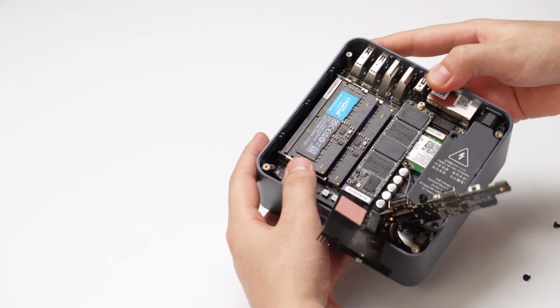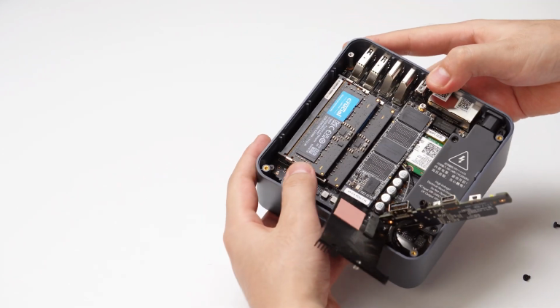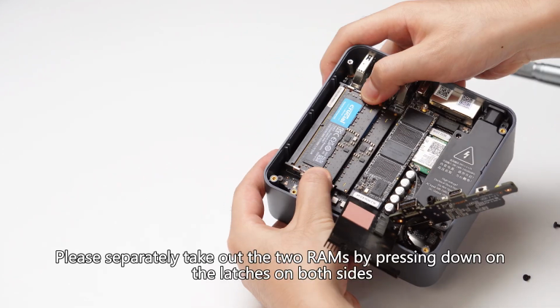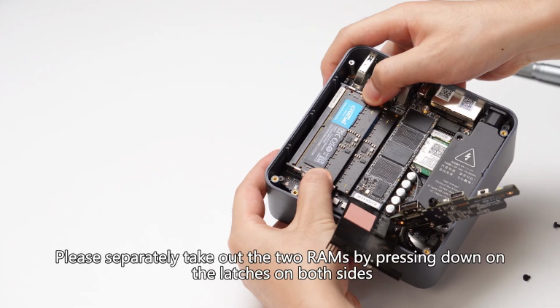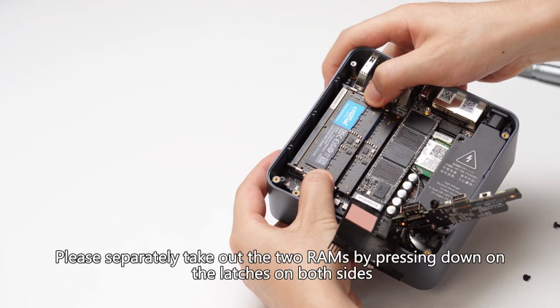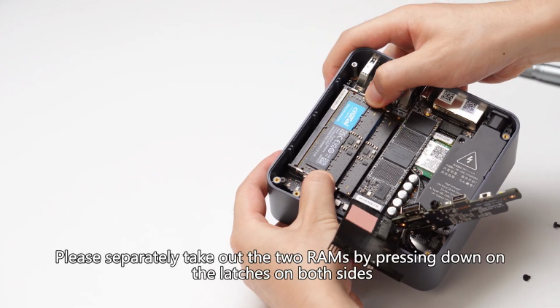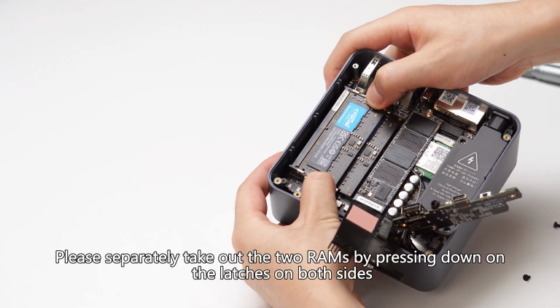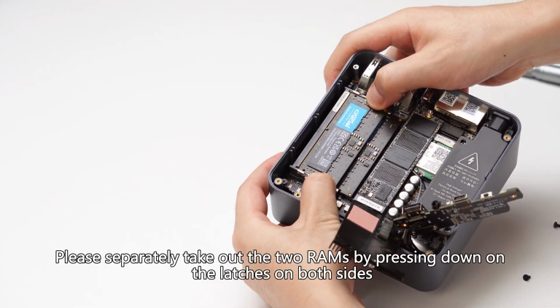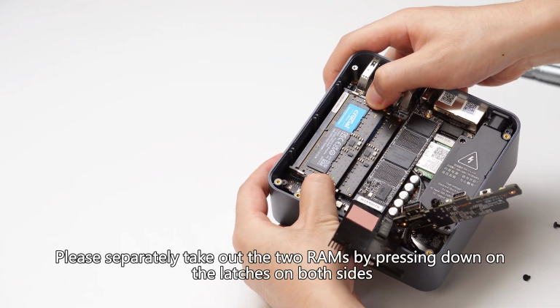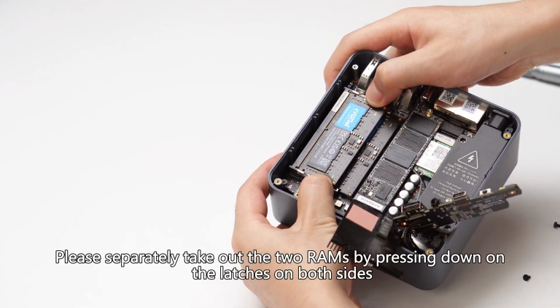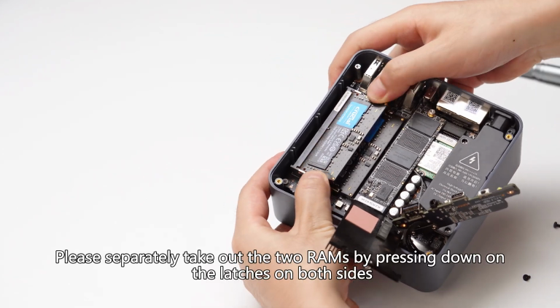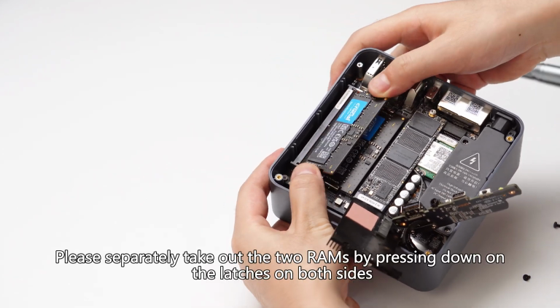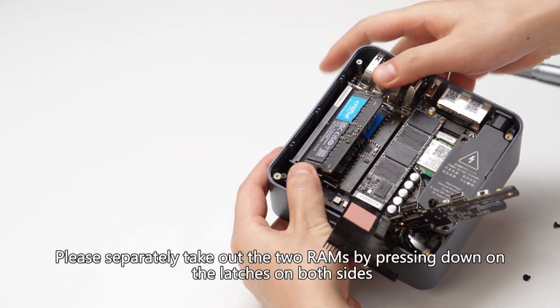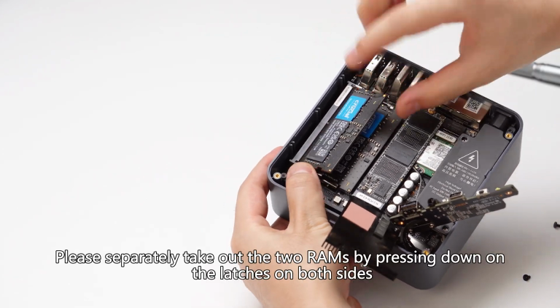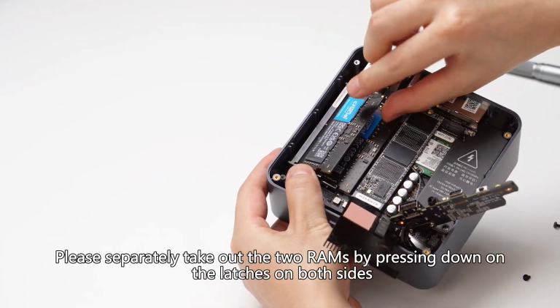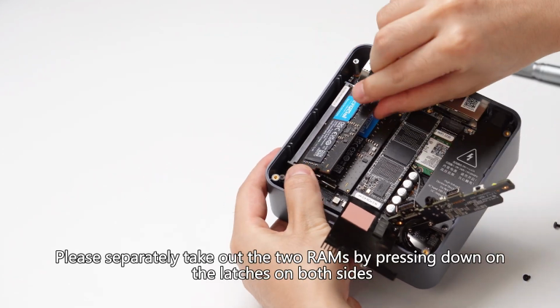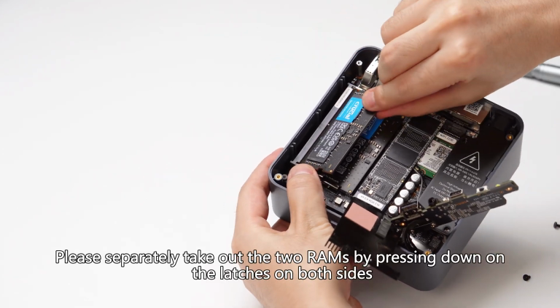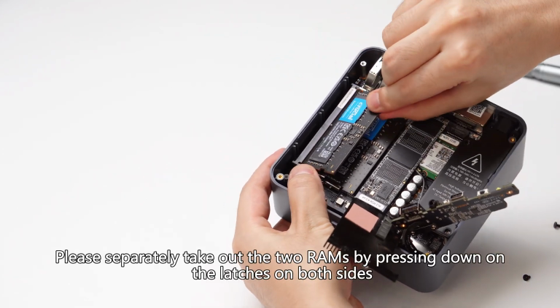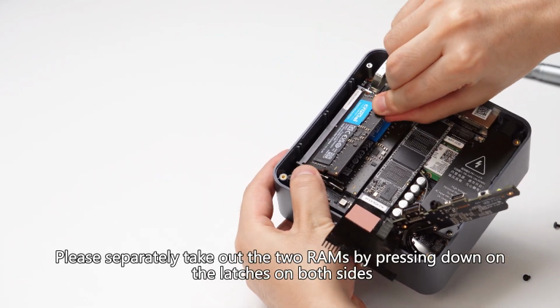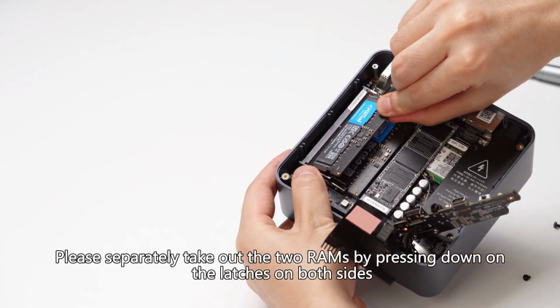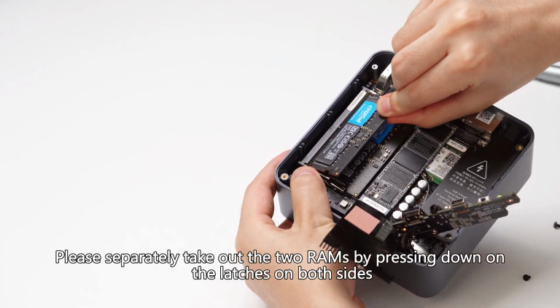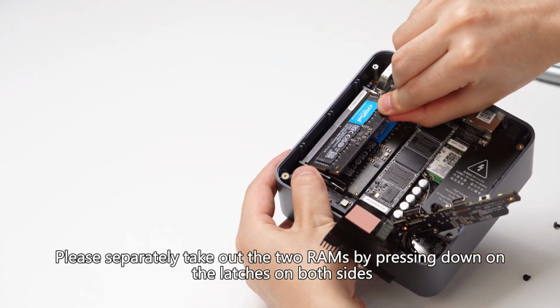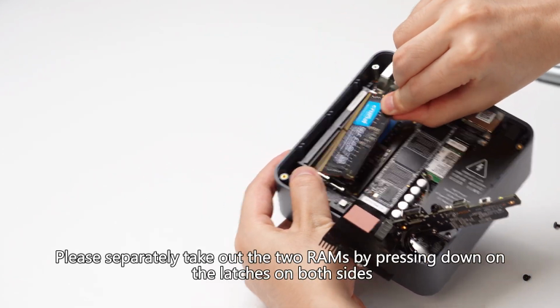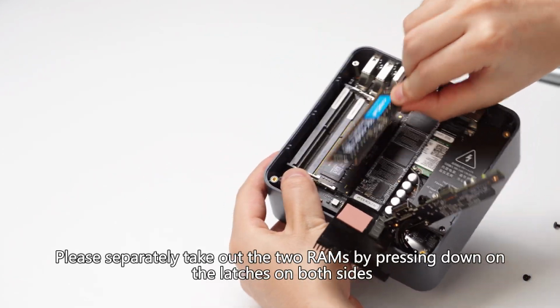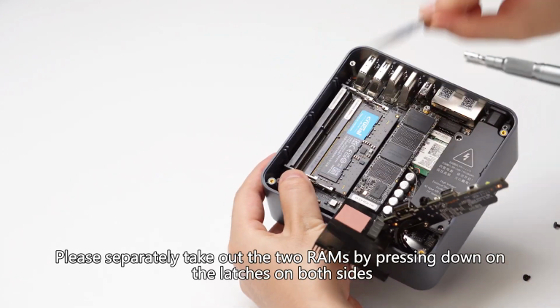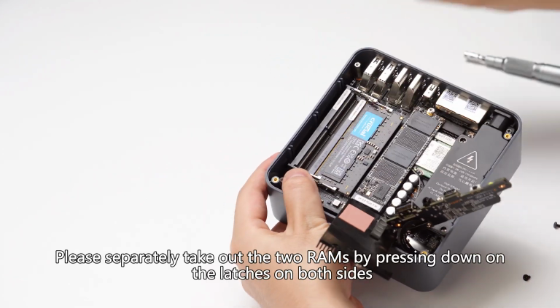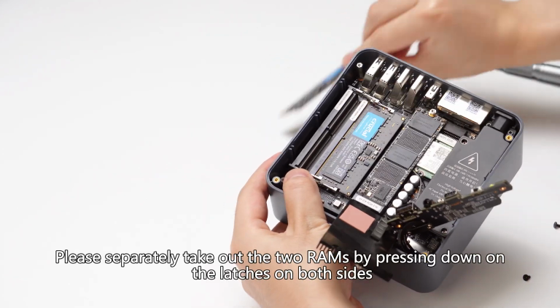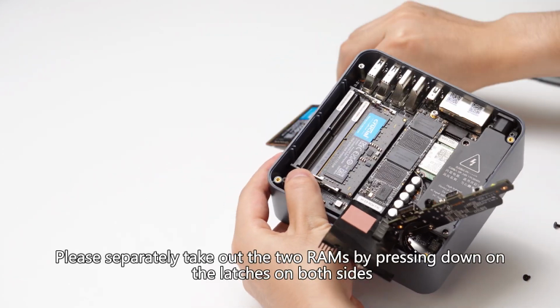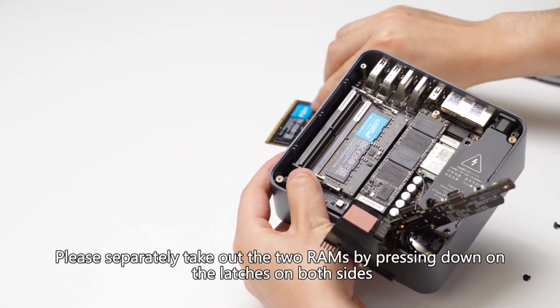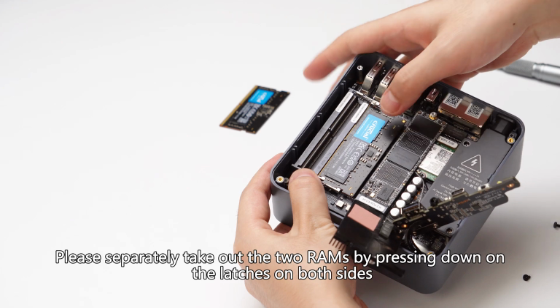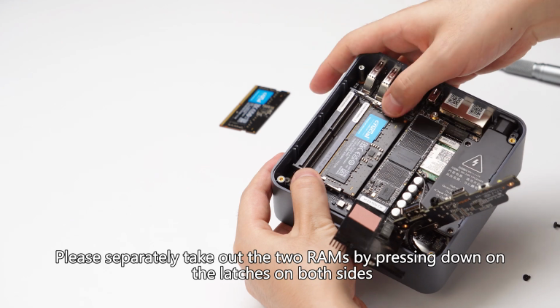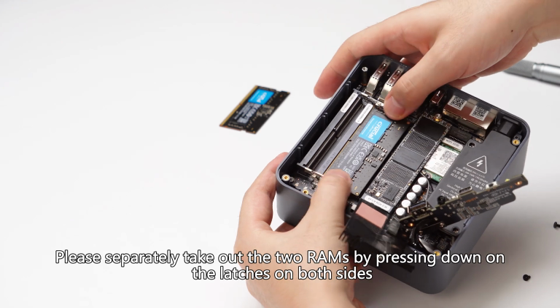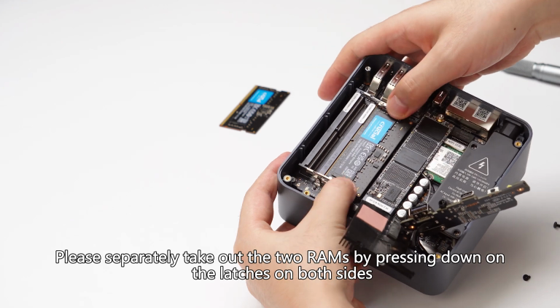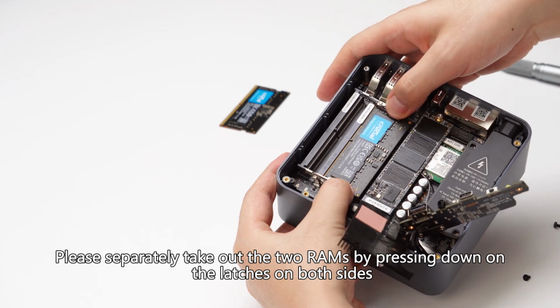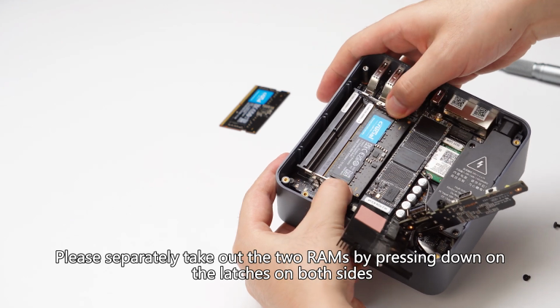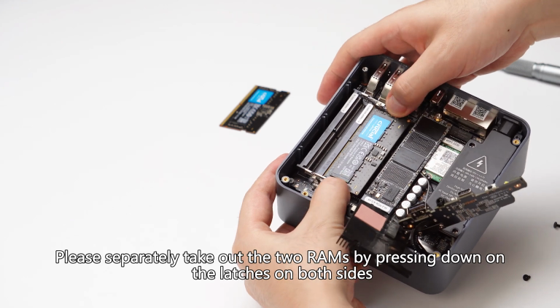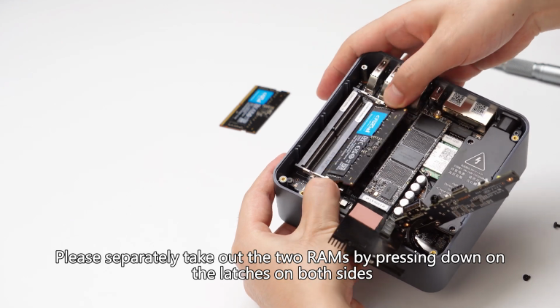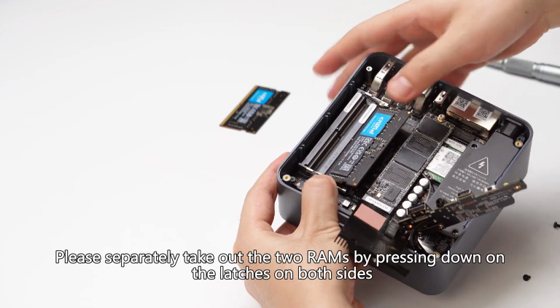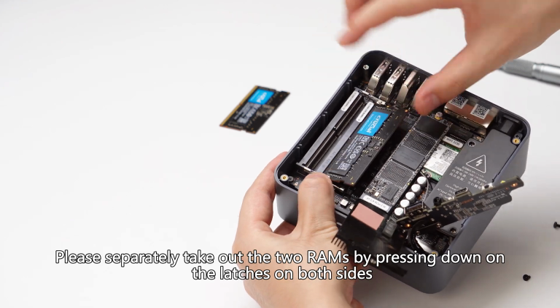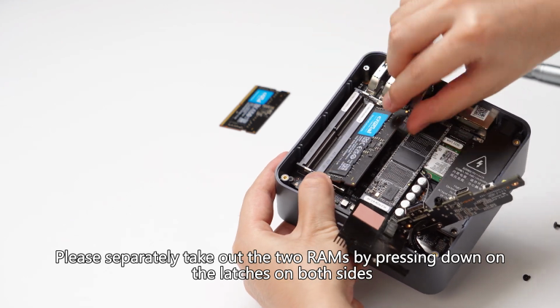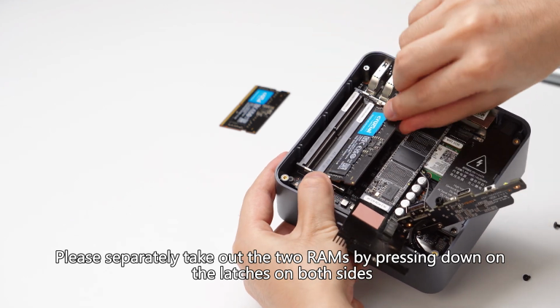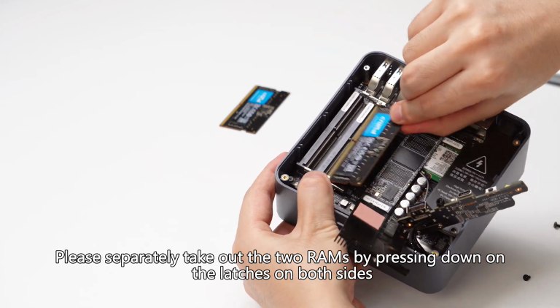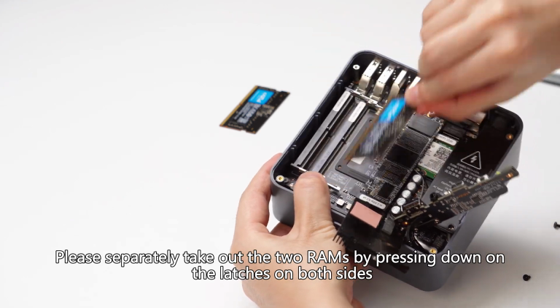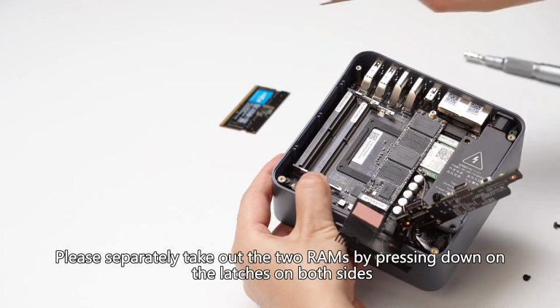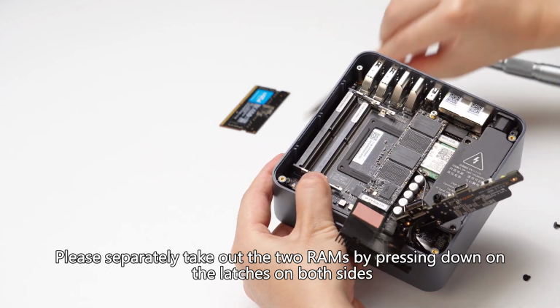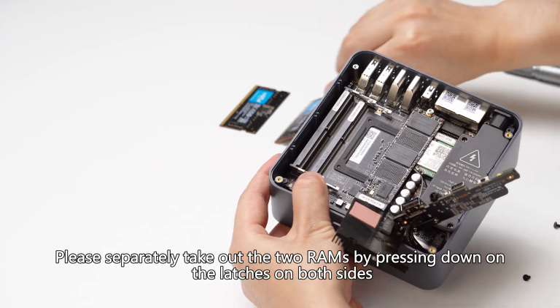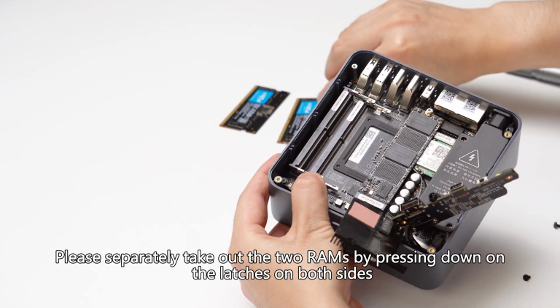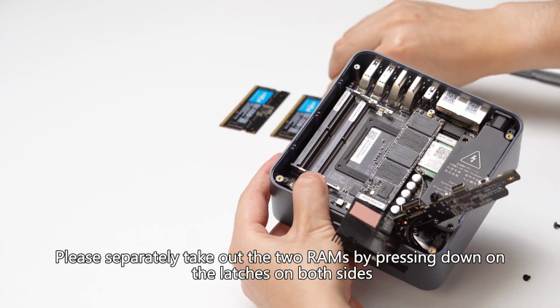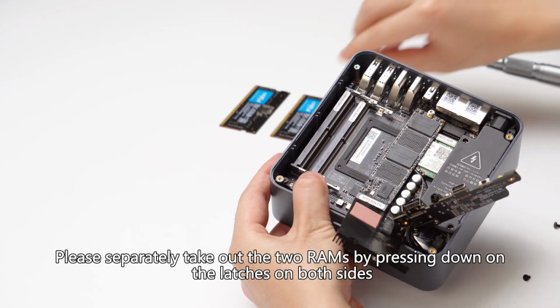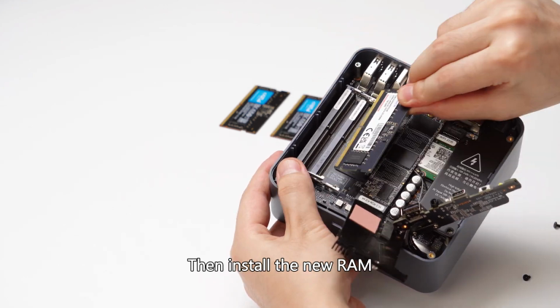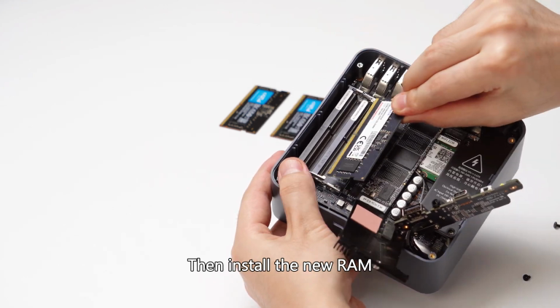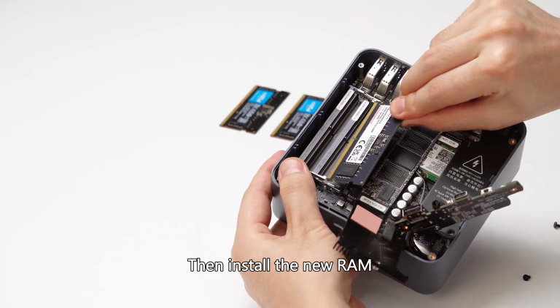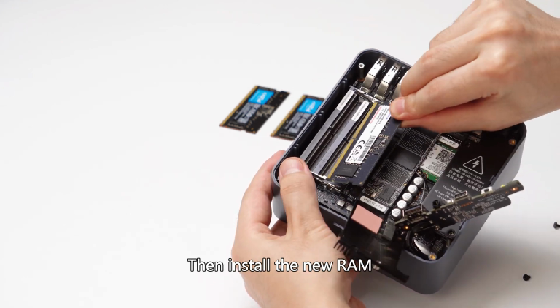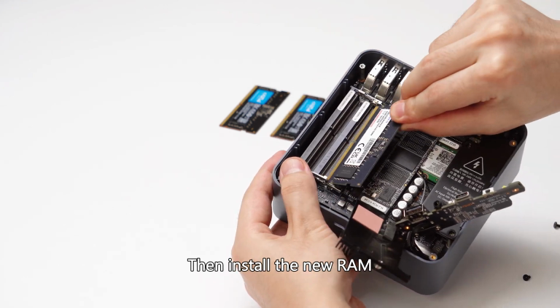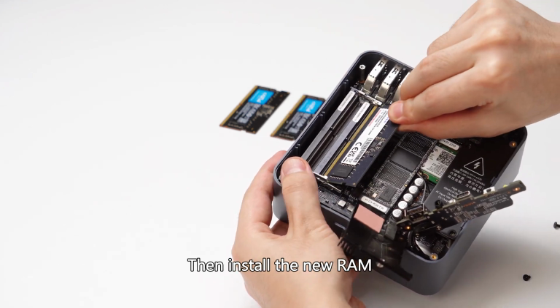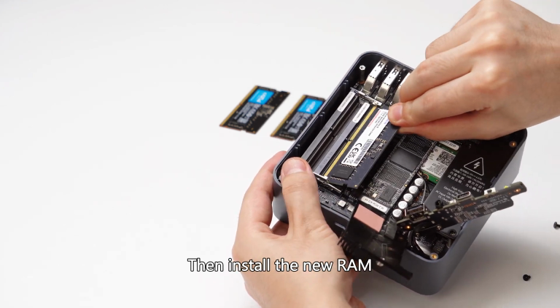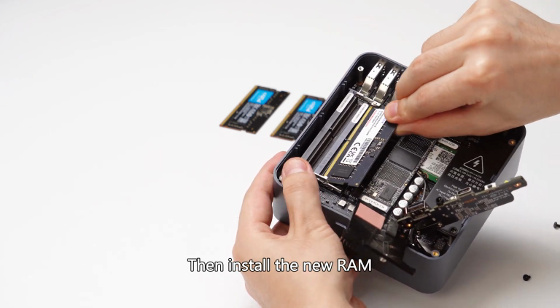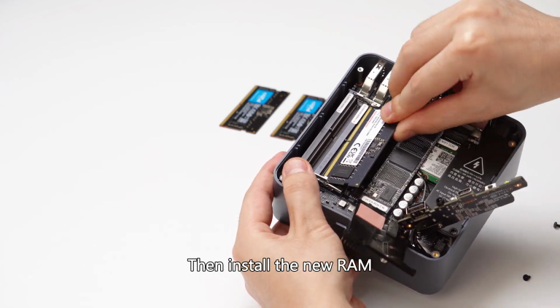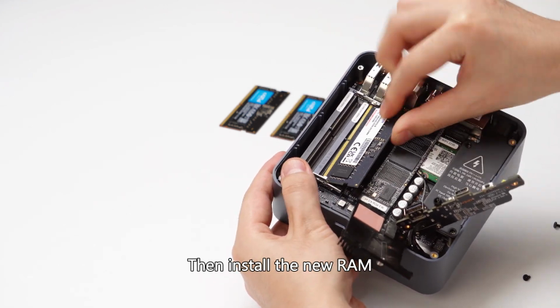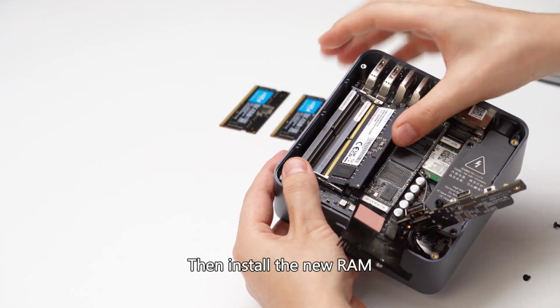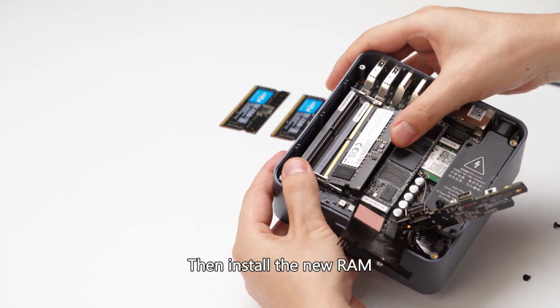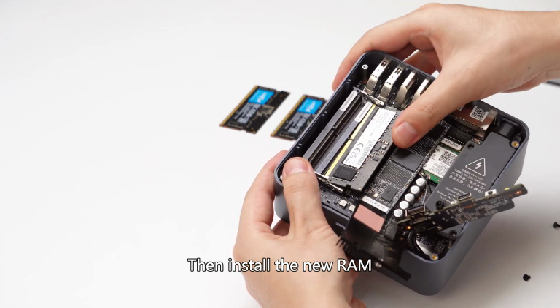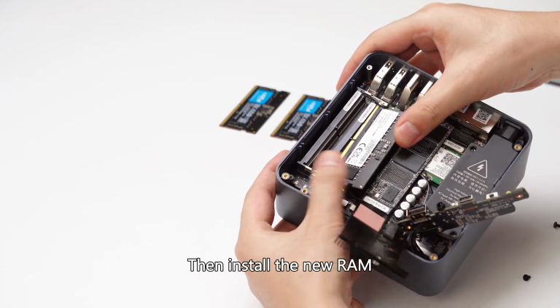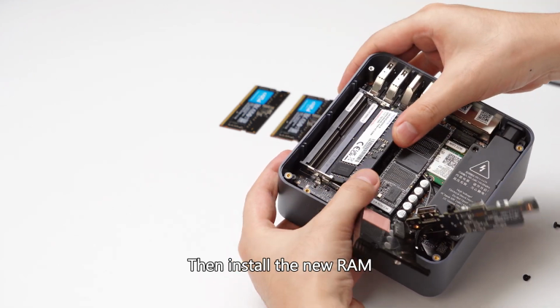Separately take out the two RAM modules by pressing down on the latches on both sides, then install the new RAM.